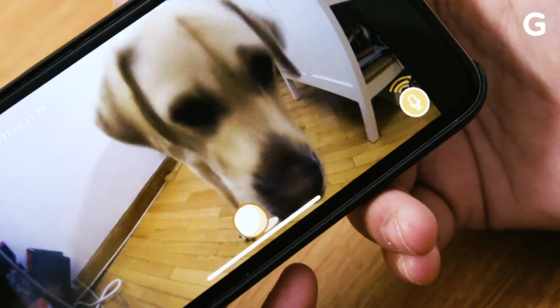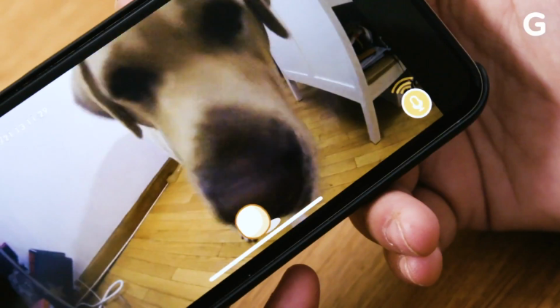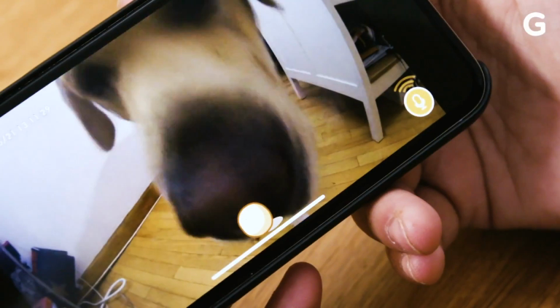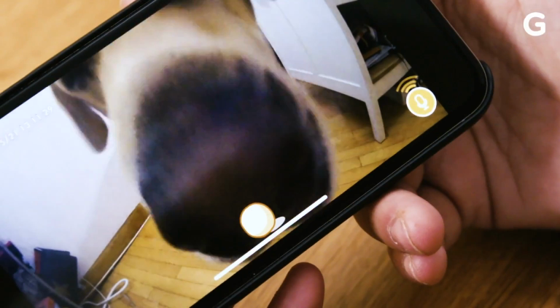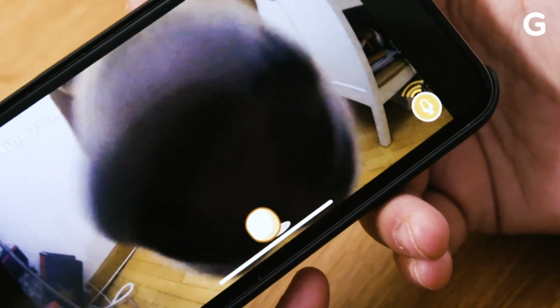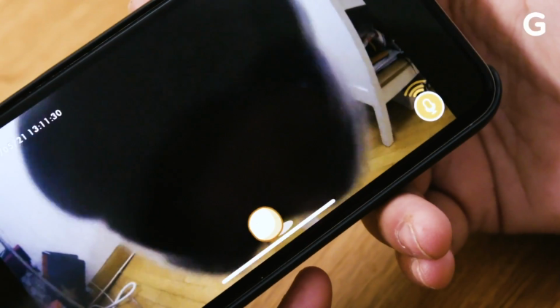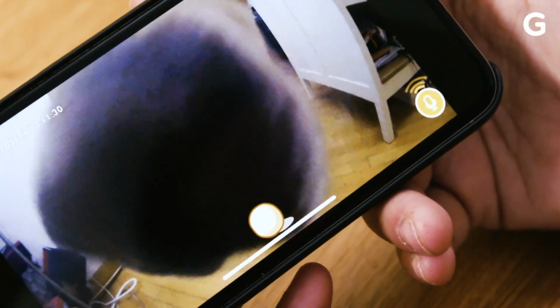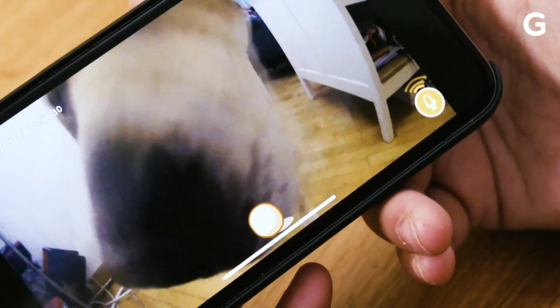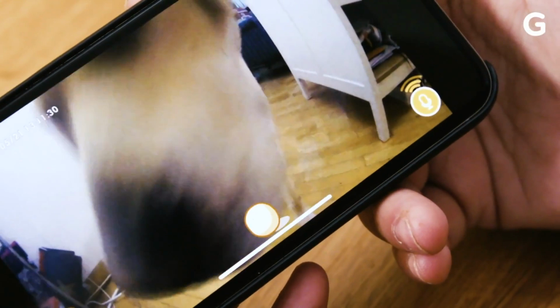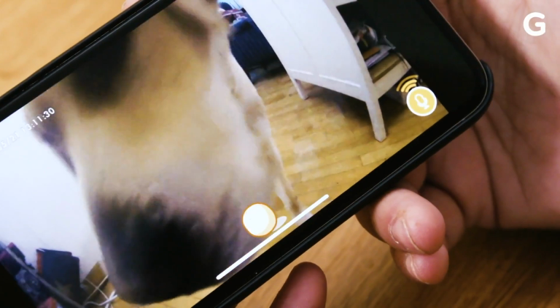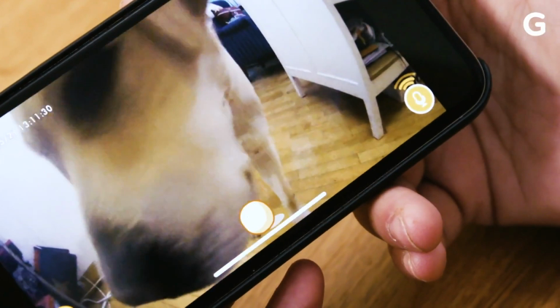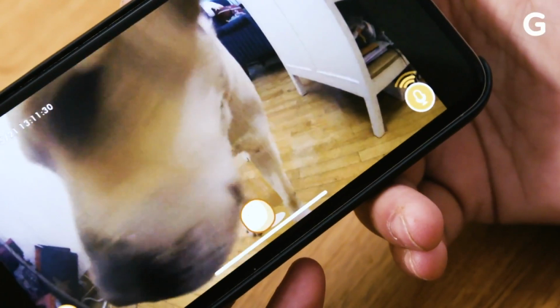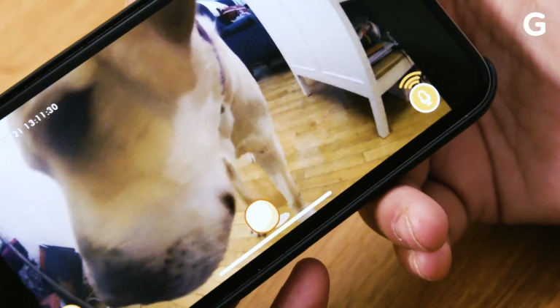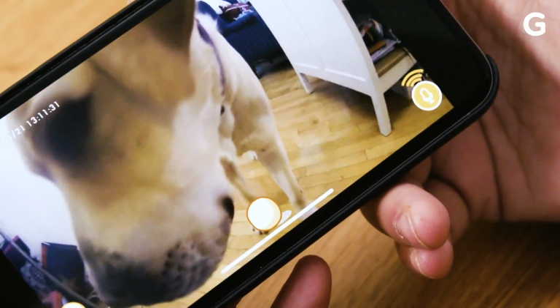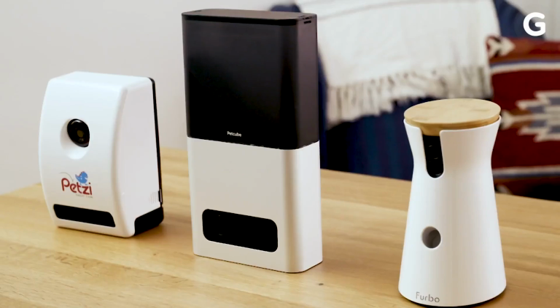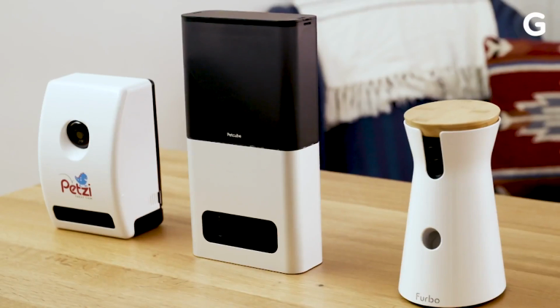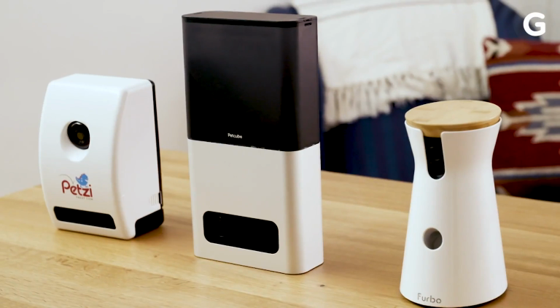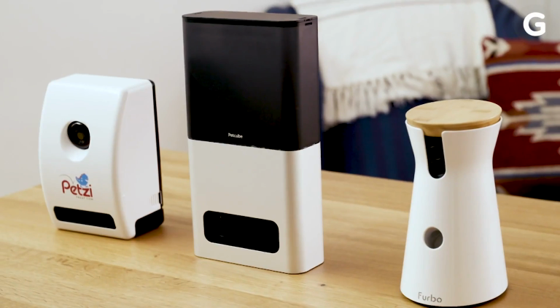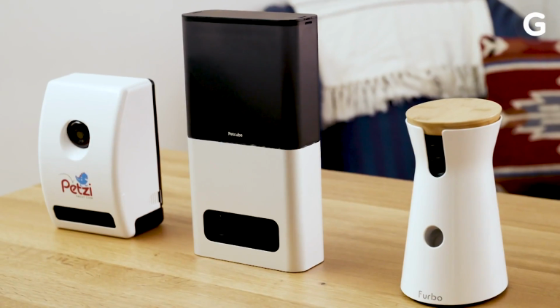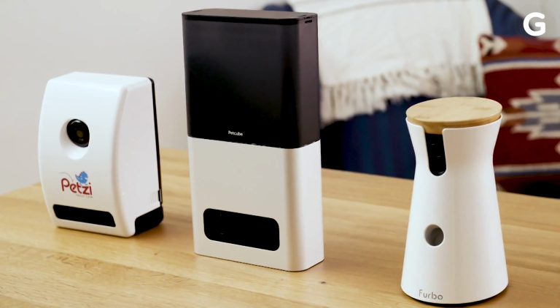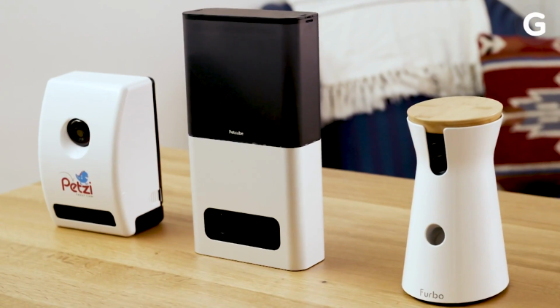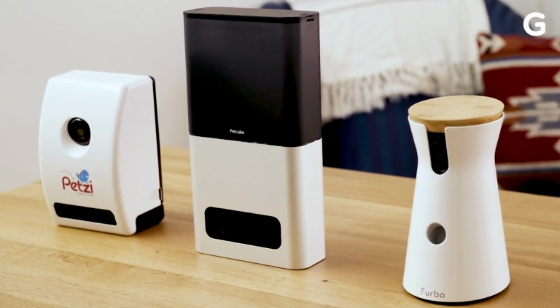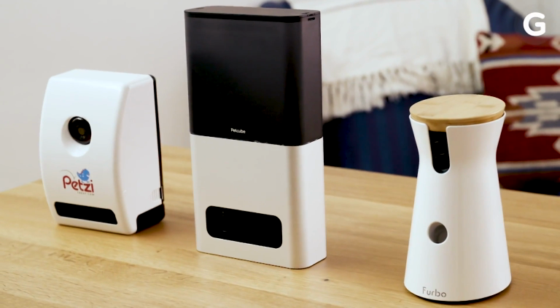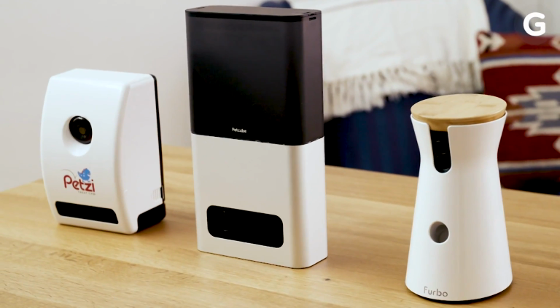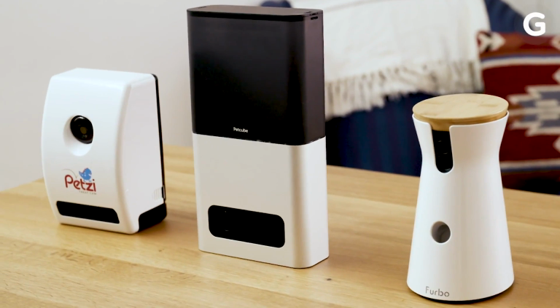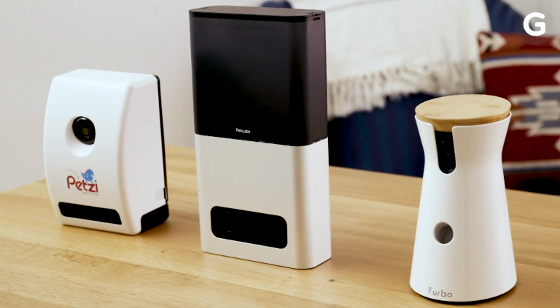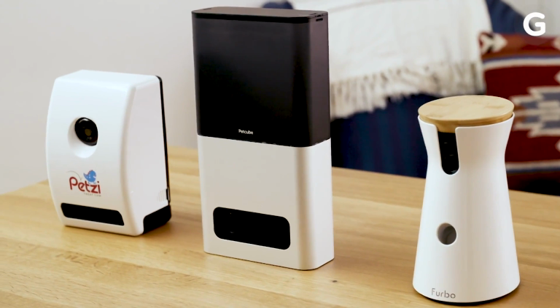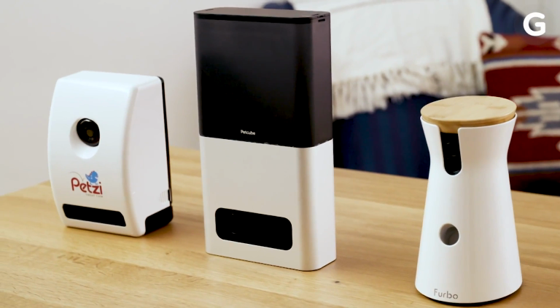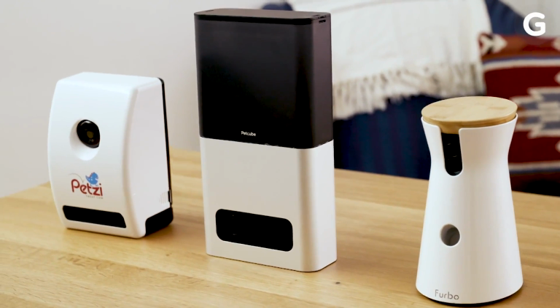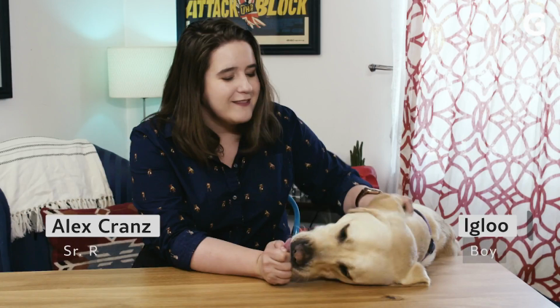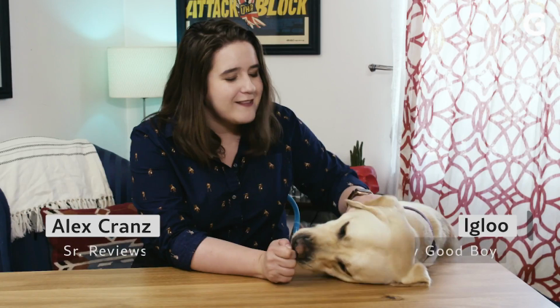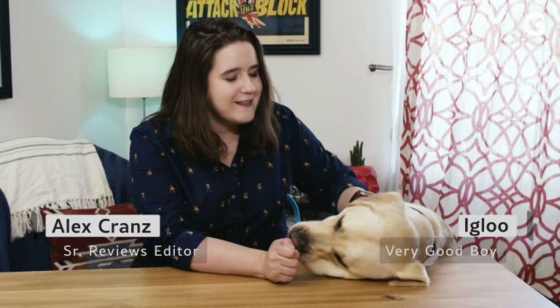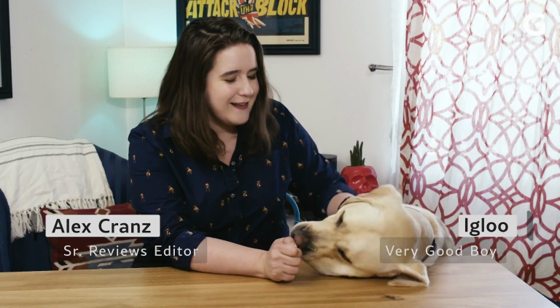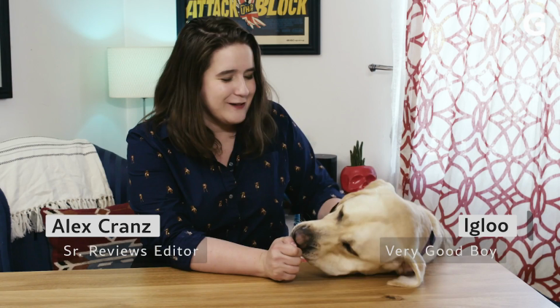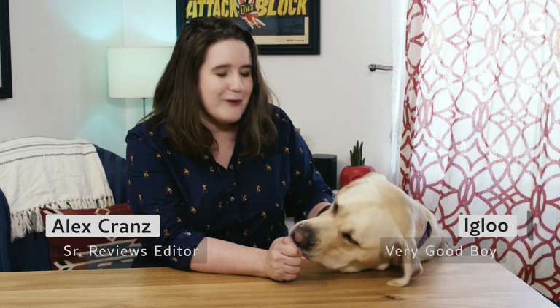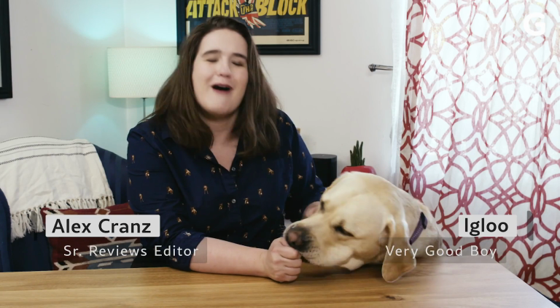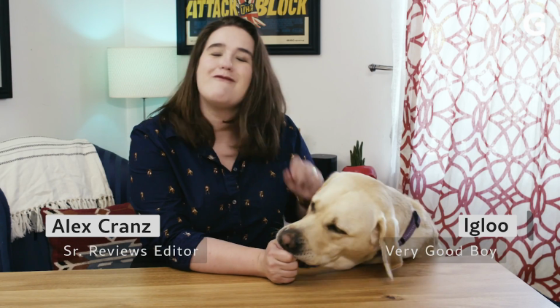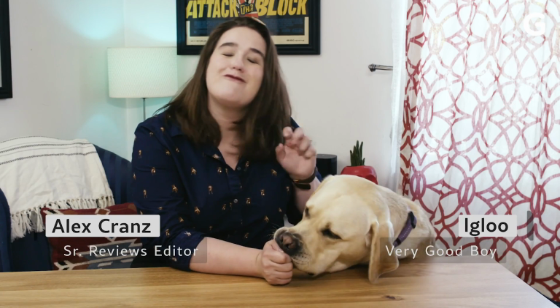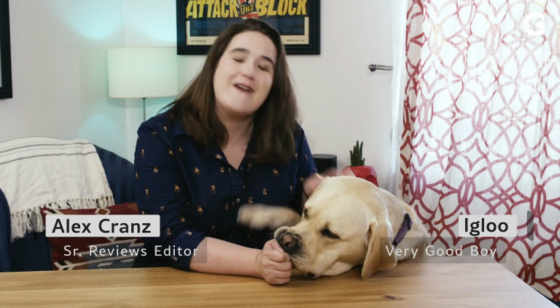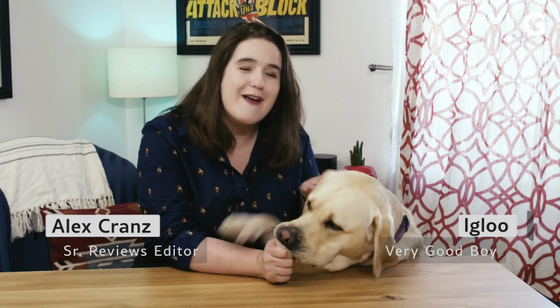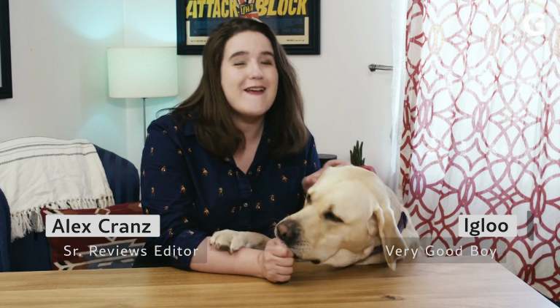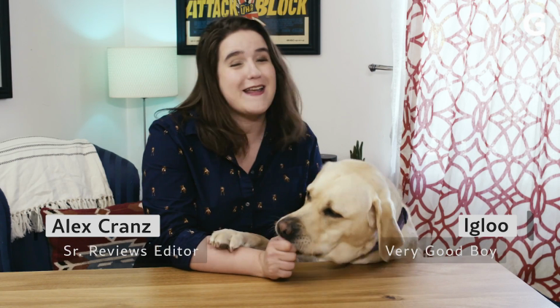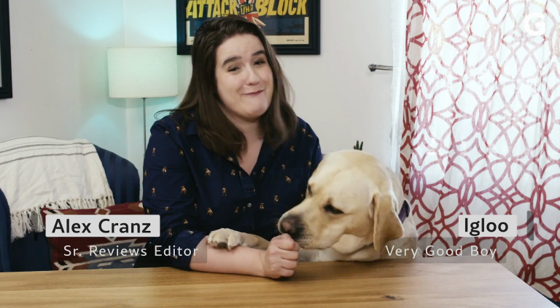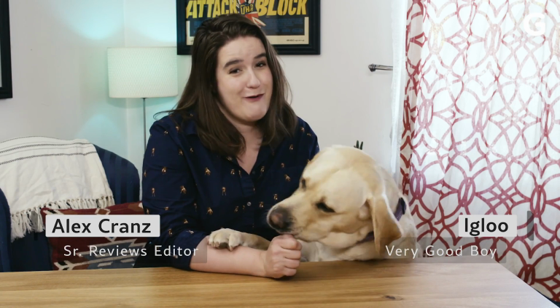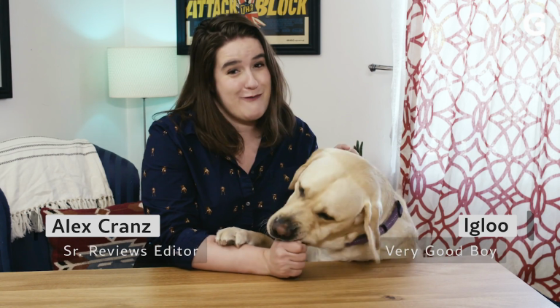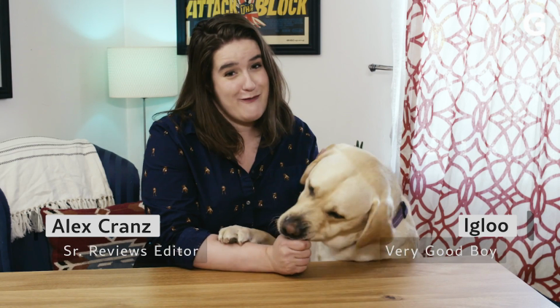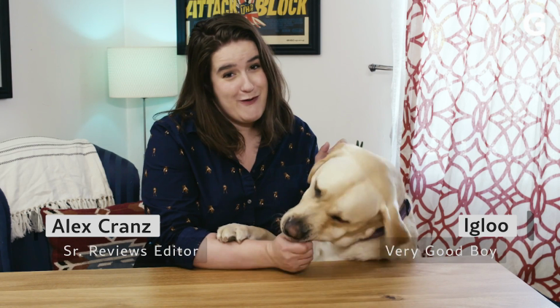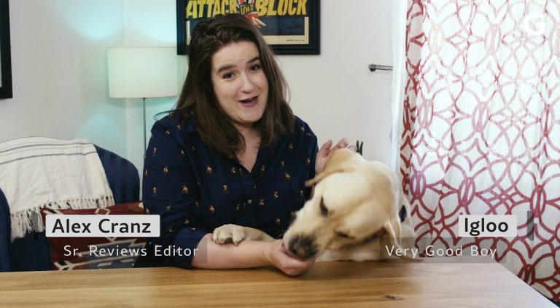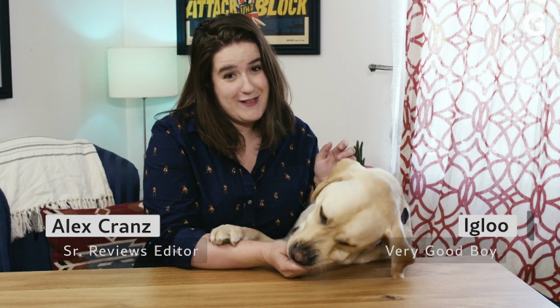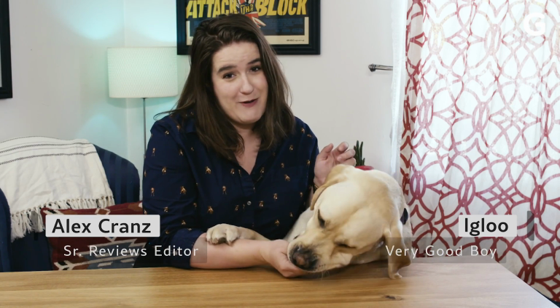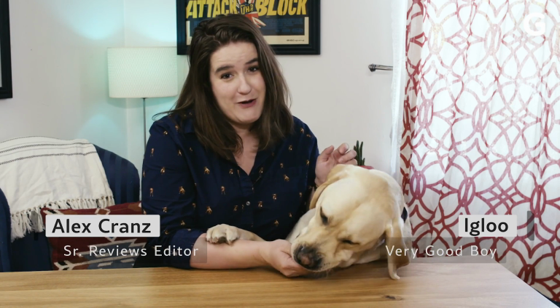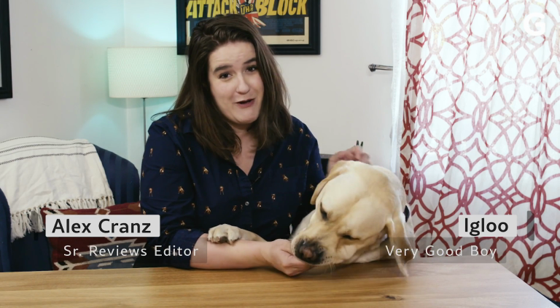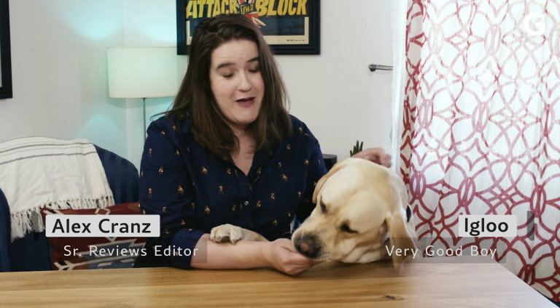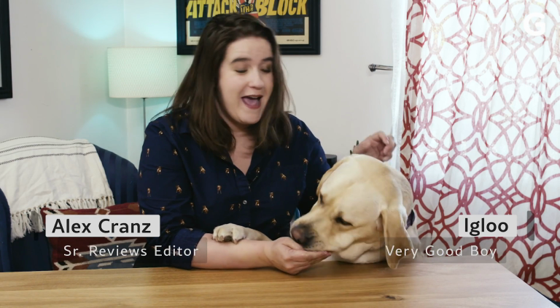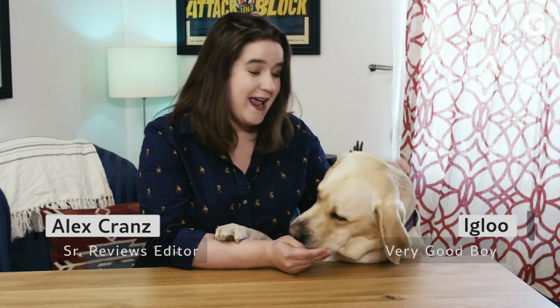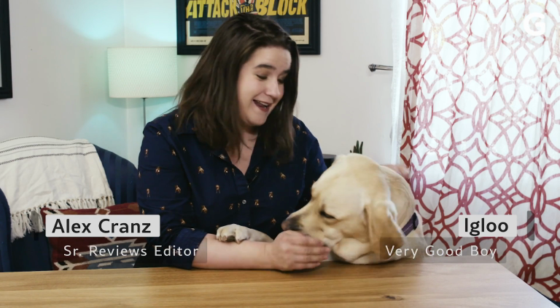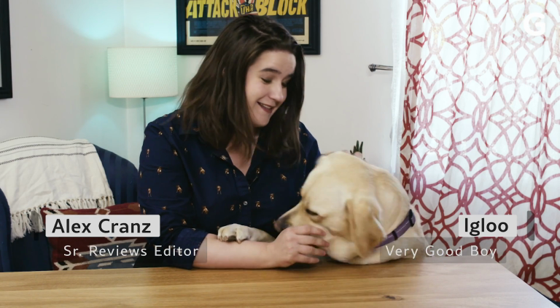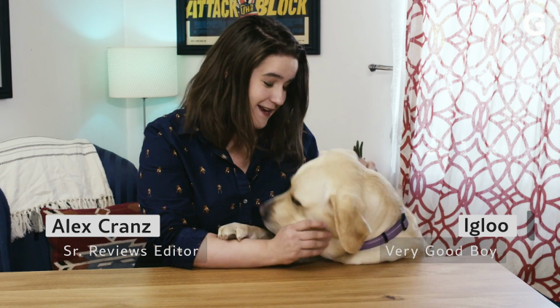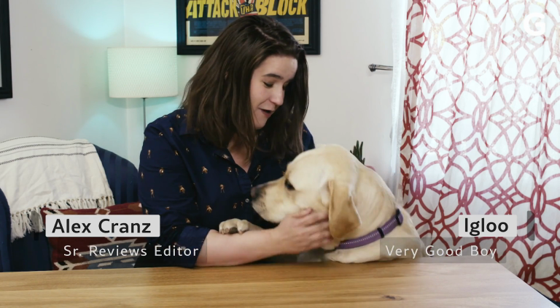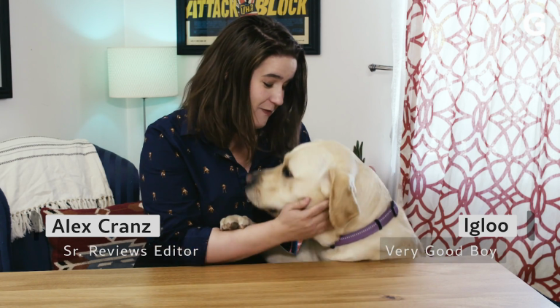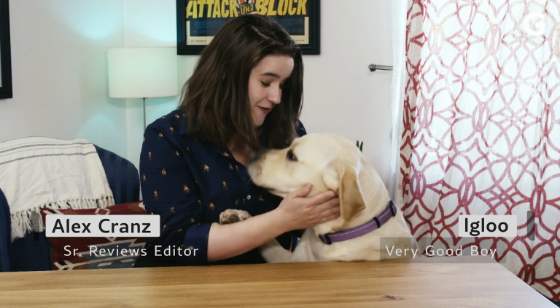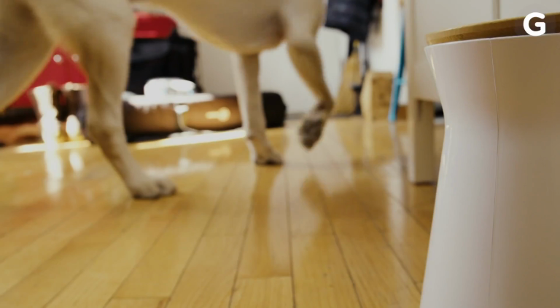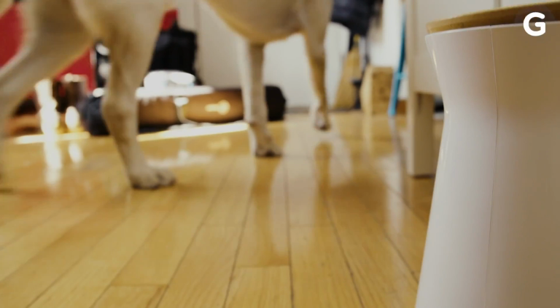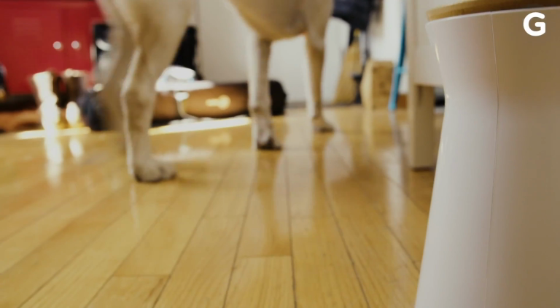What the hell is a pet camera, and can it really be better than a security camera? This is Igloo, a very important reviewer at Gizmodo, and he's gonna help me find out.